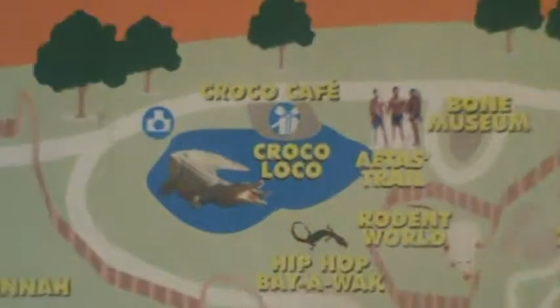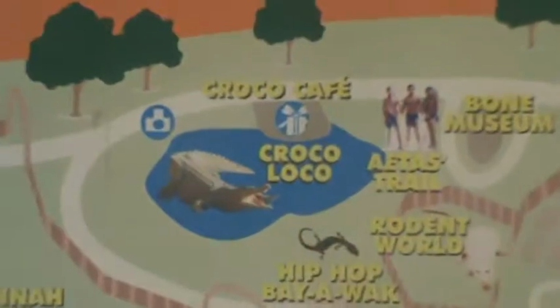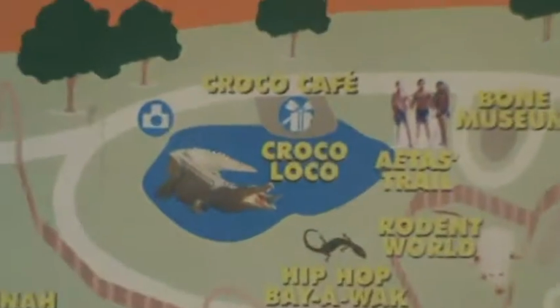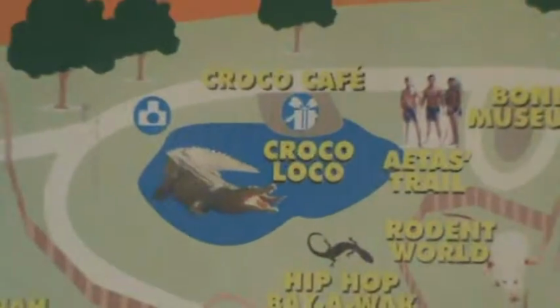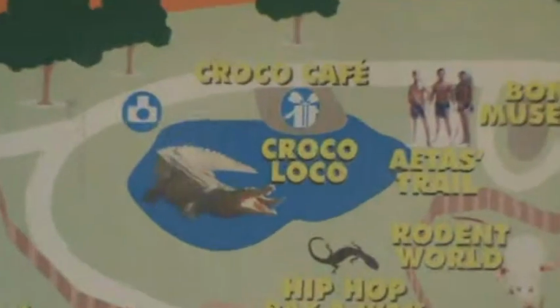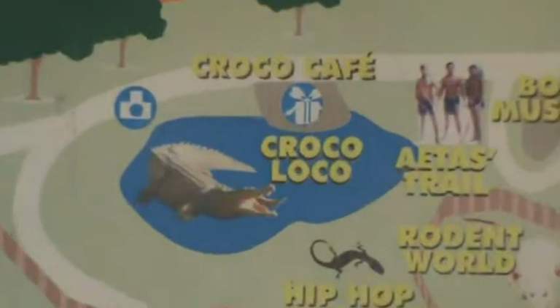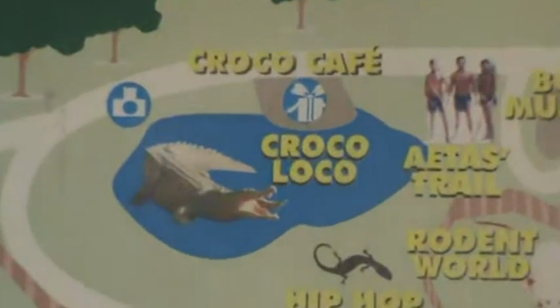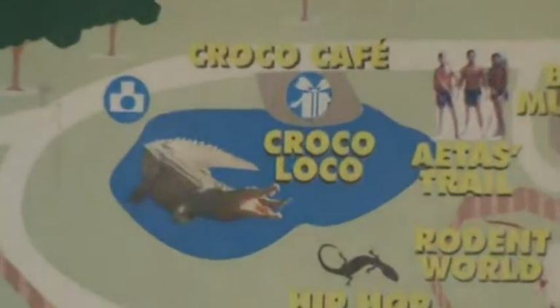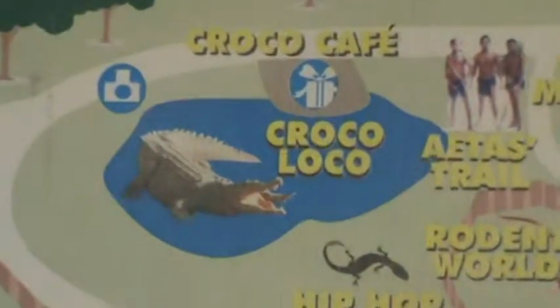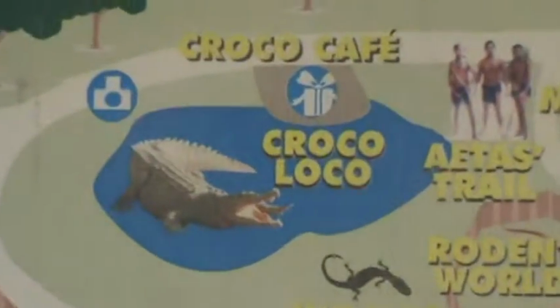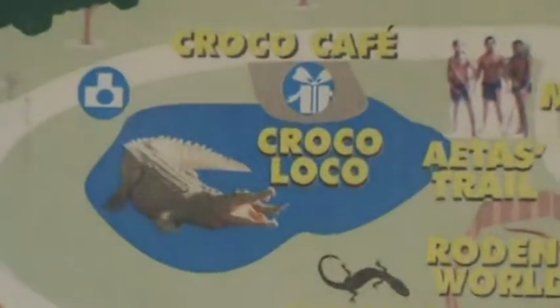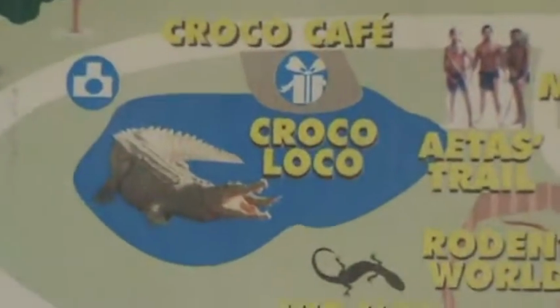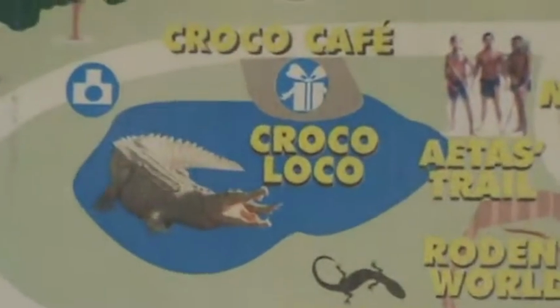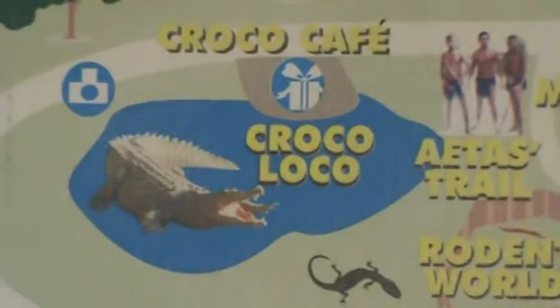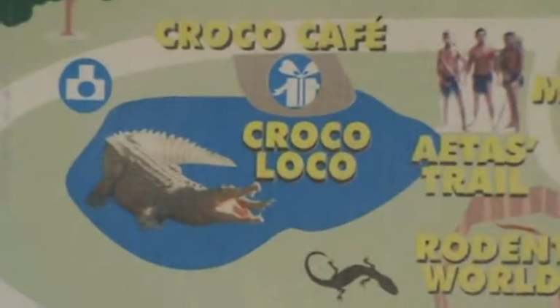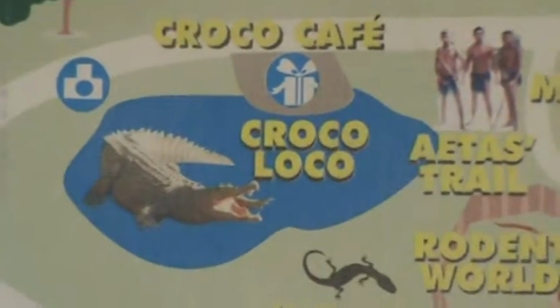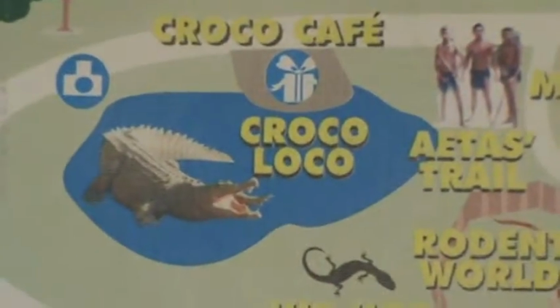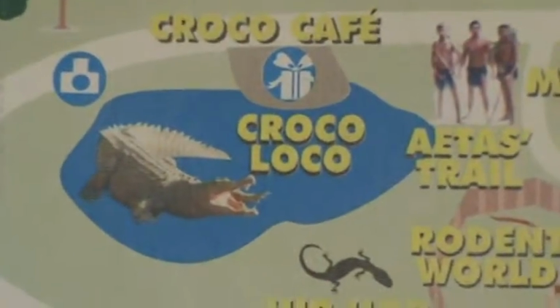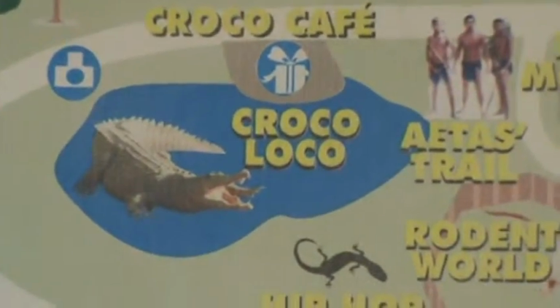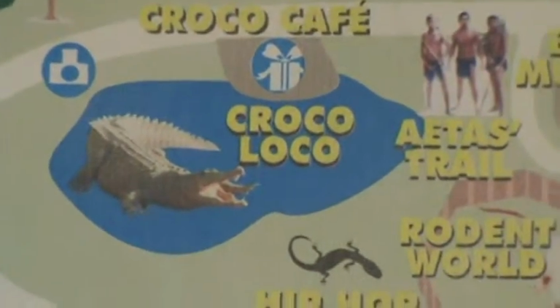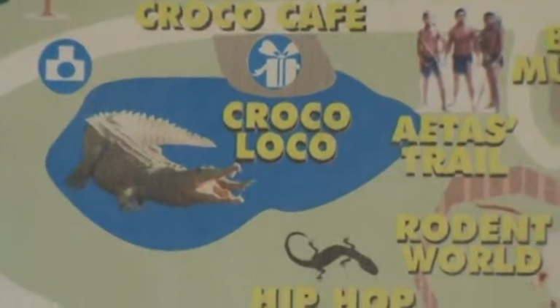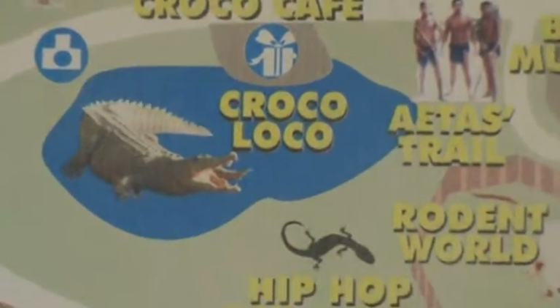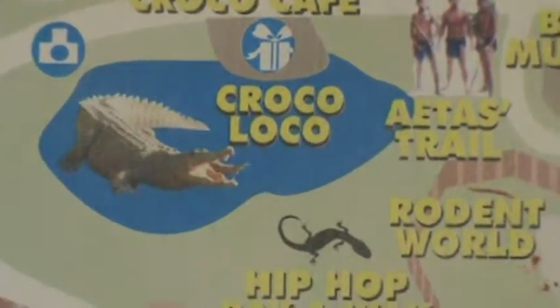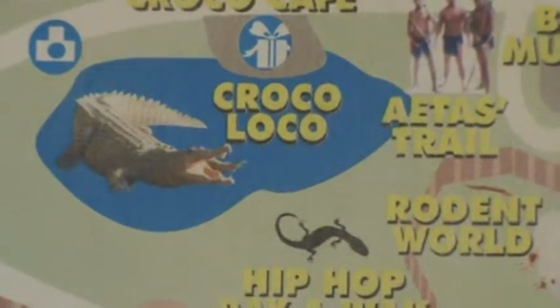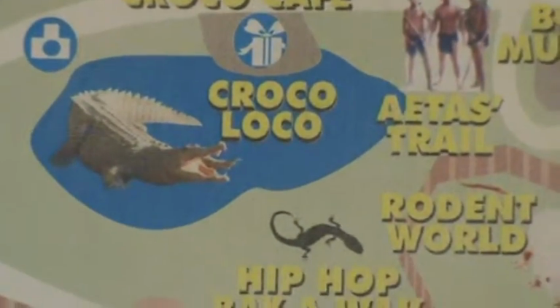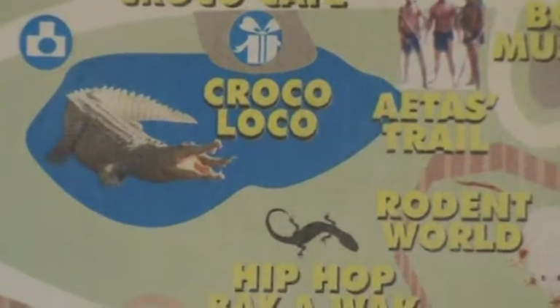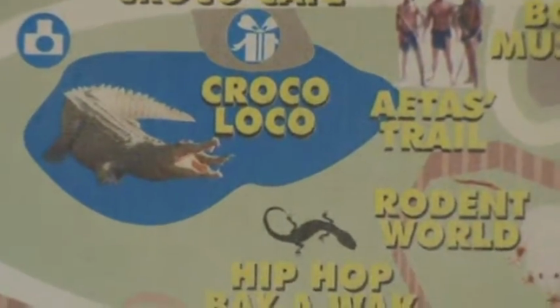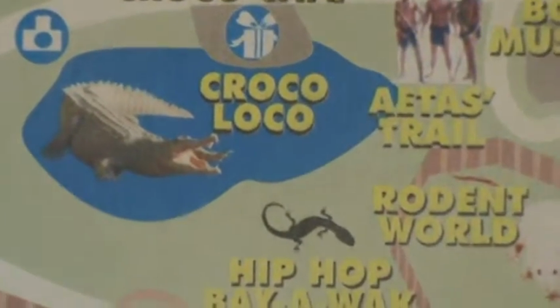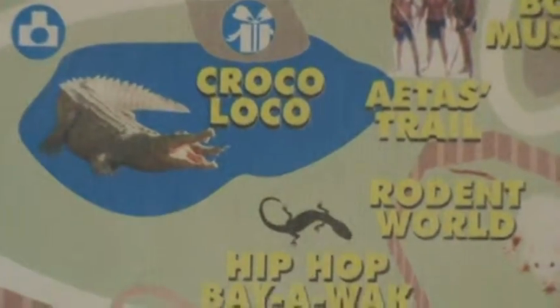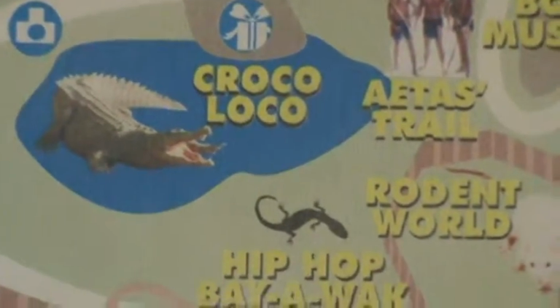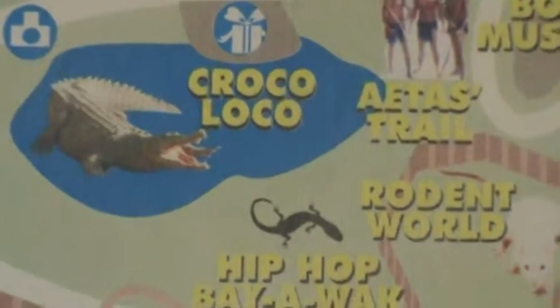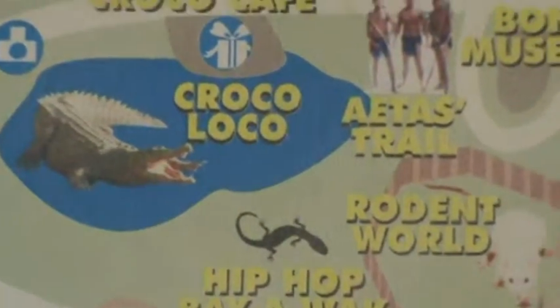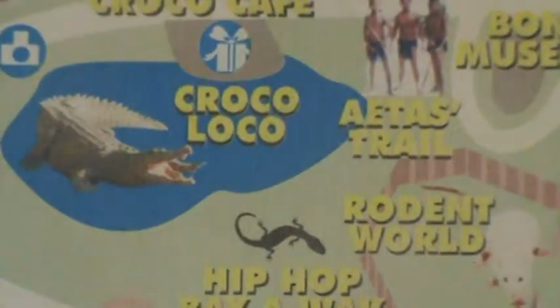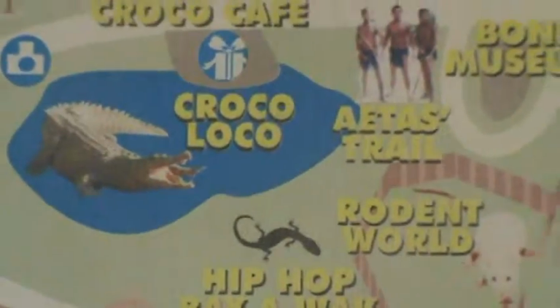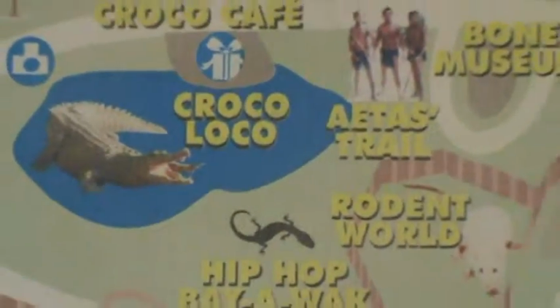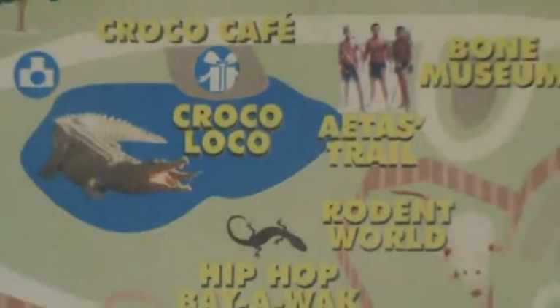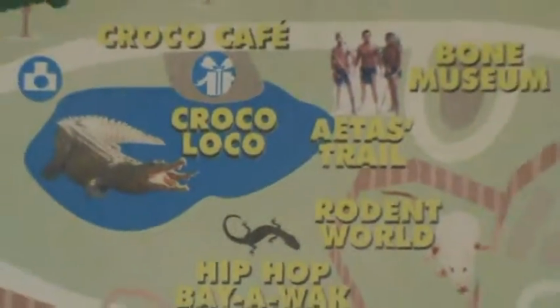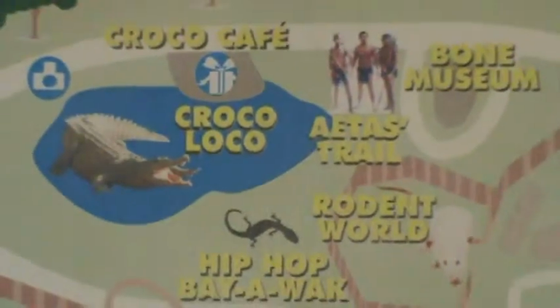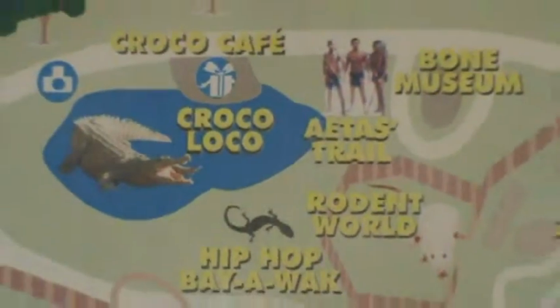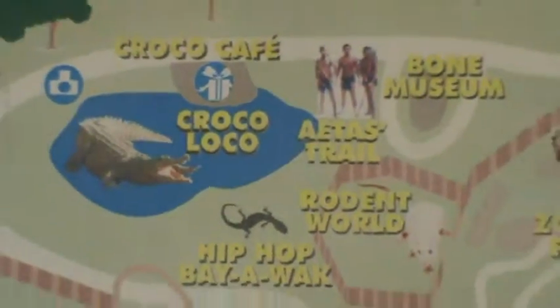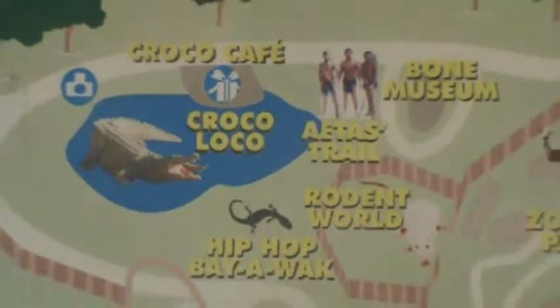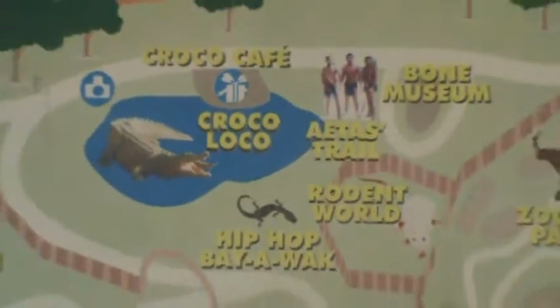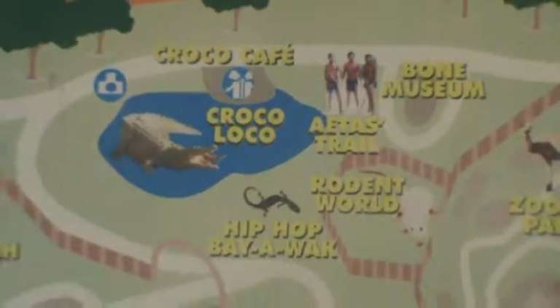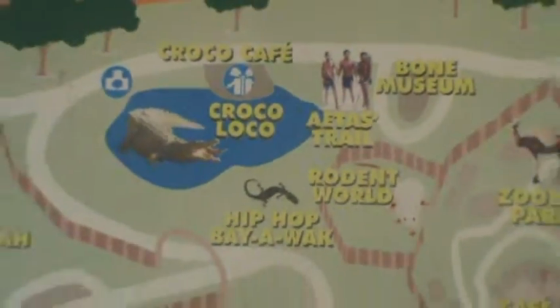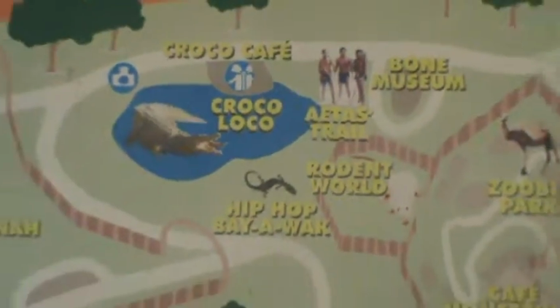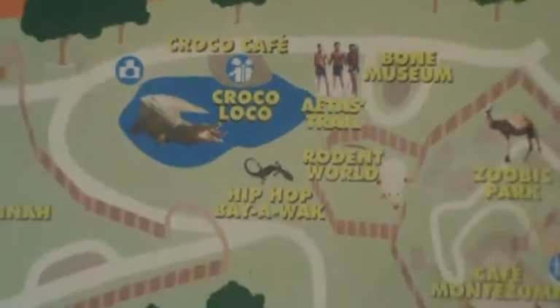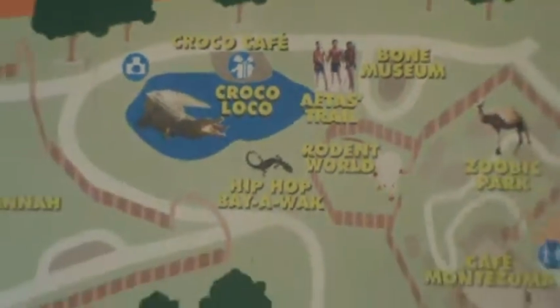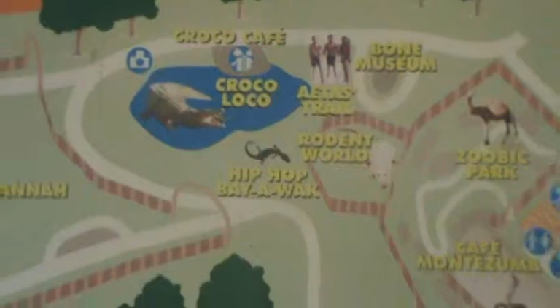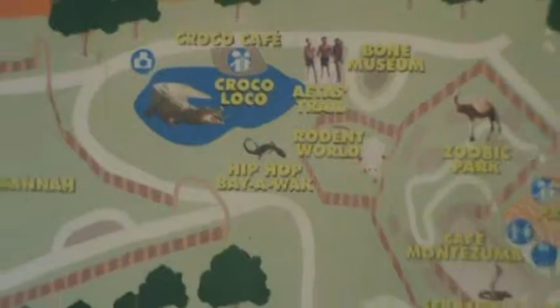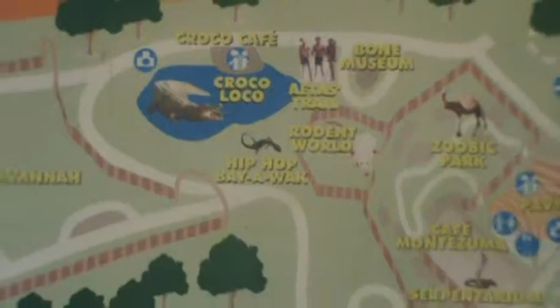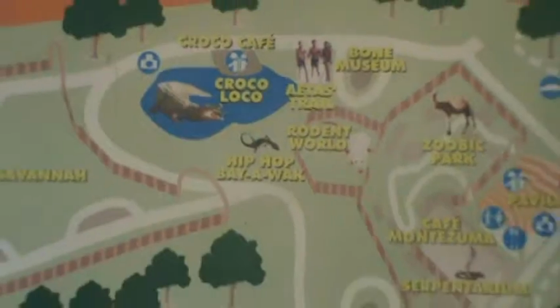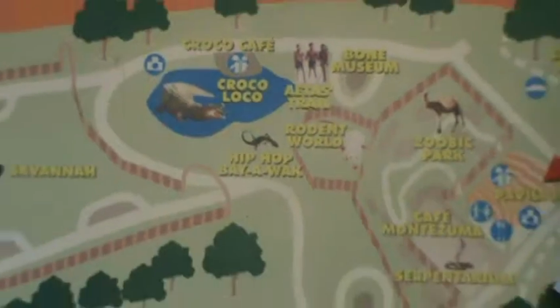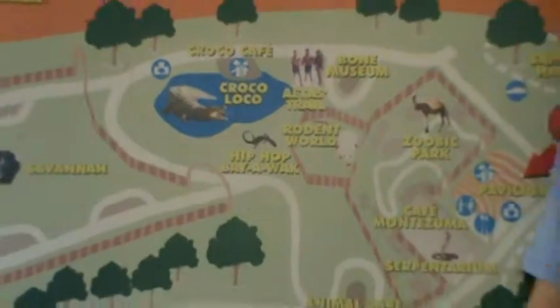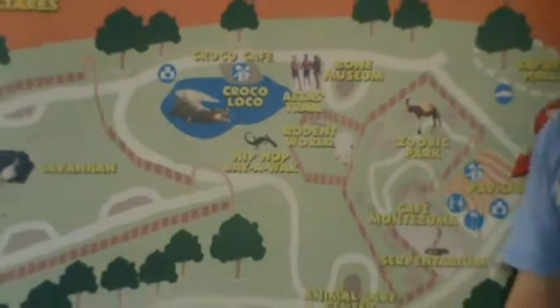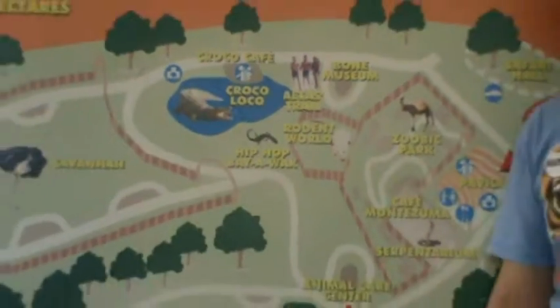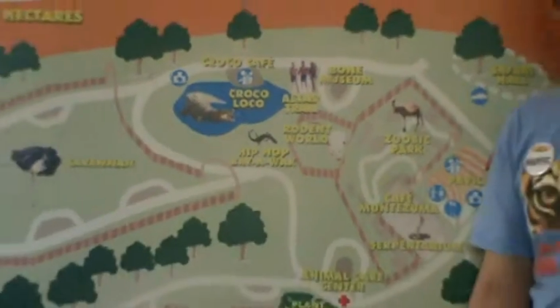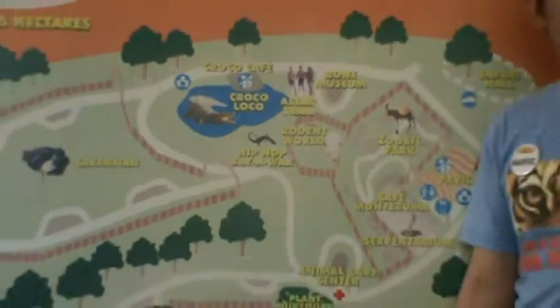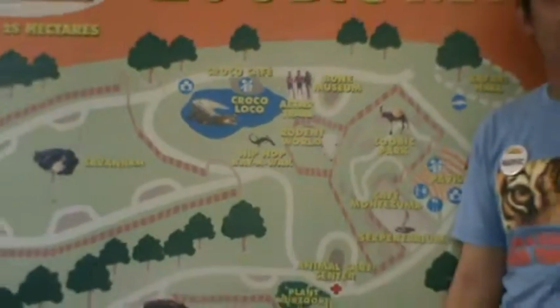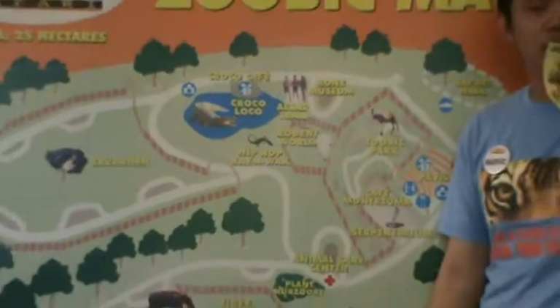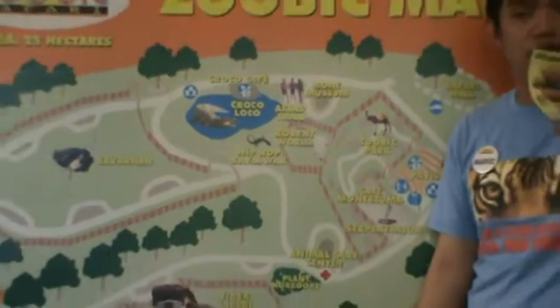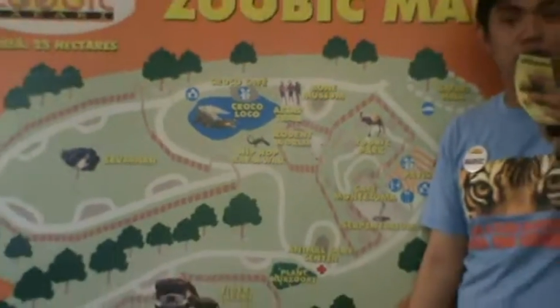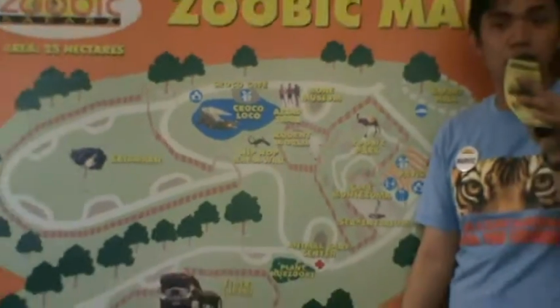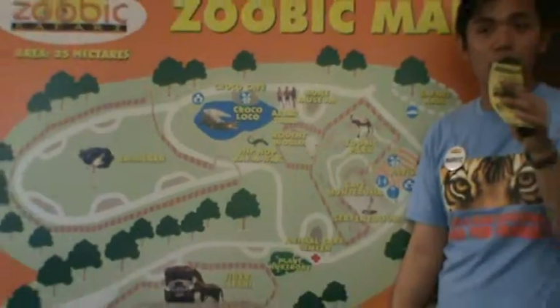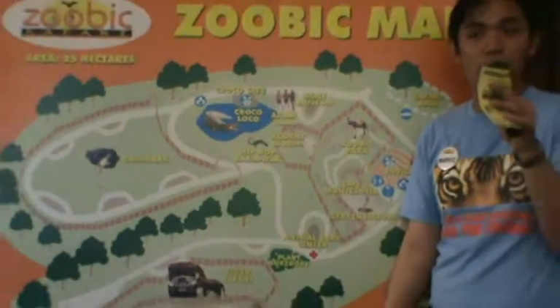To recap the optional payments: chicken for the tigers is 200 pesos, chicken for the crocodiles is 50 pesos, and the super train is 50 pesos per passenger.